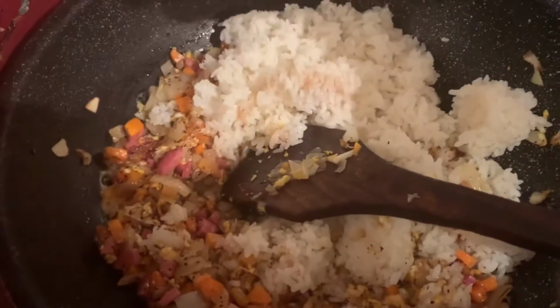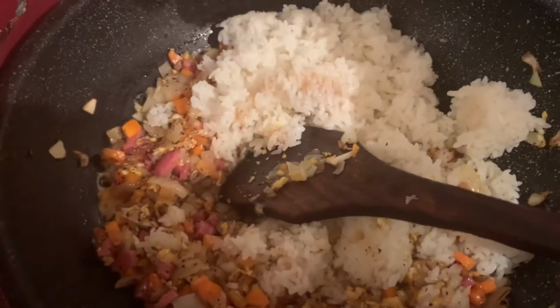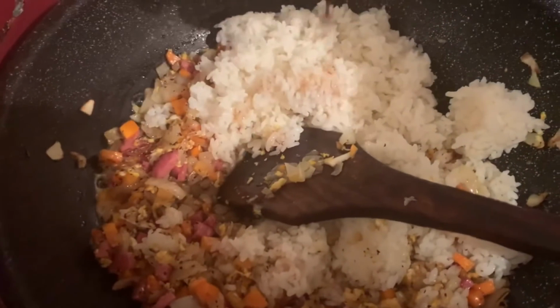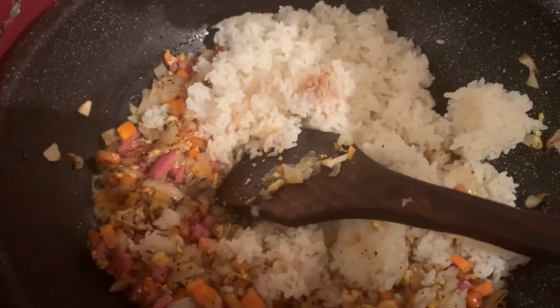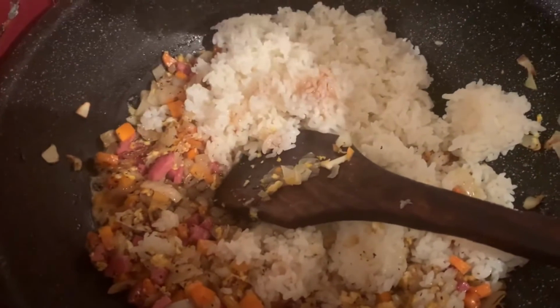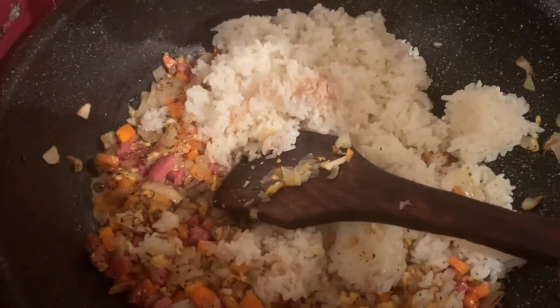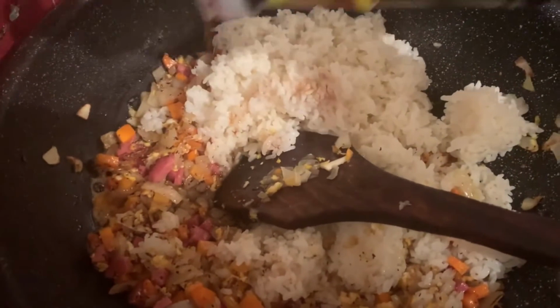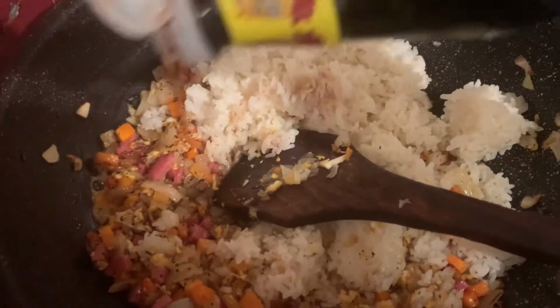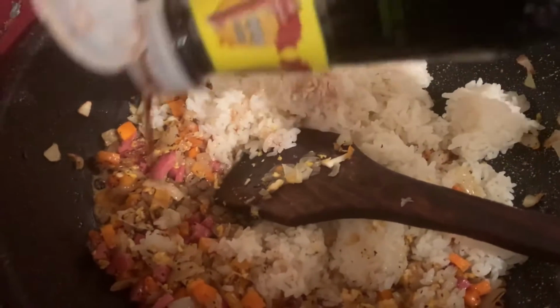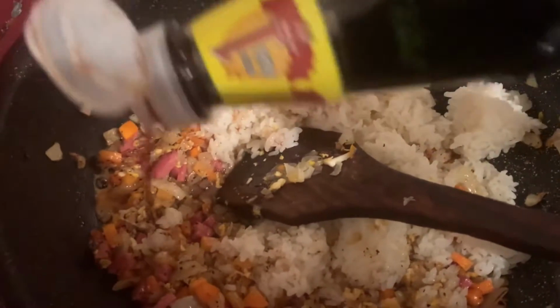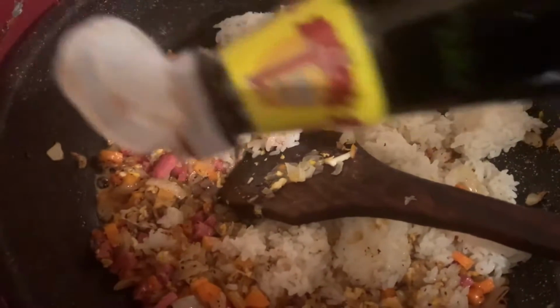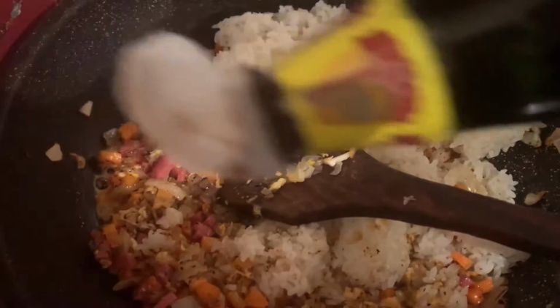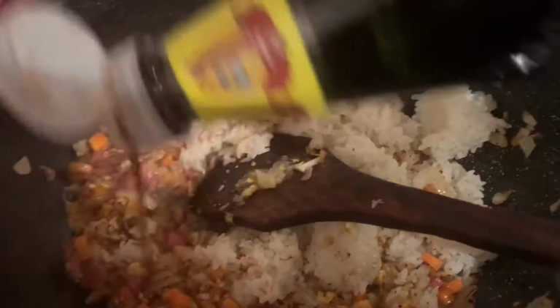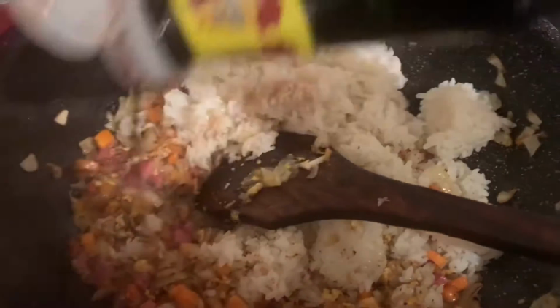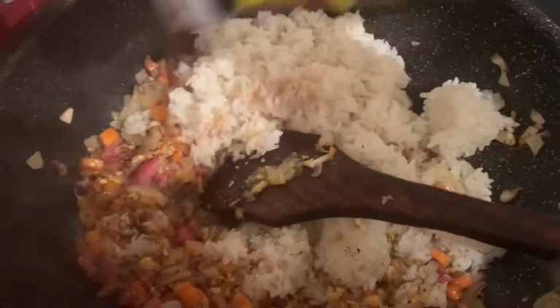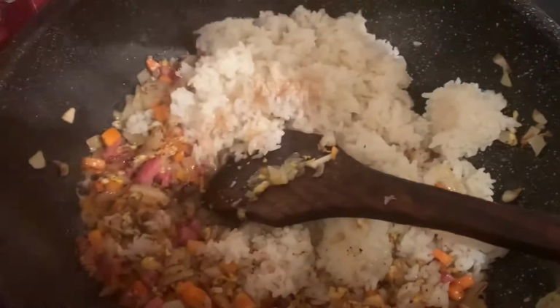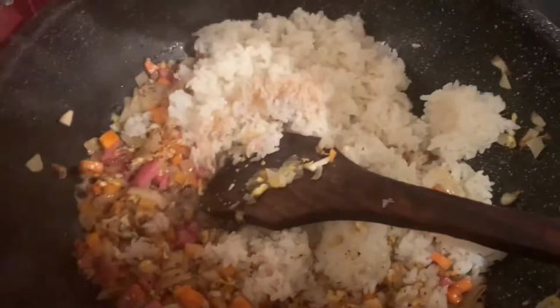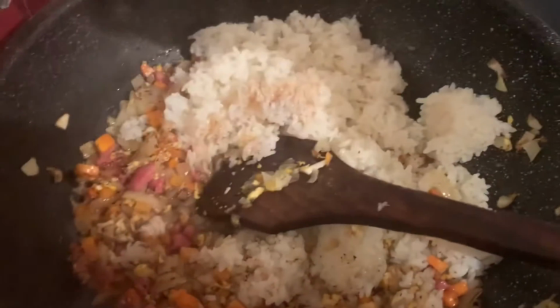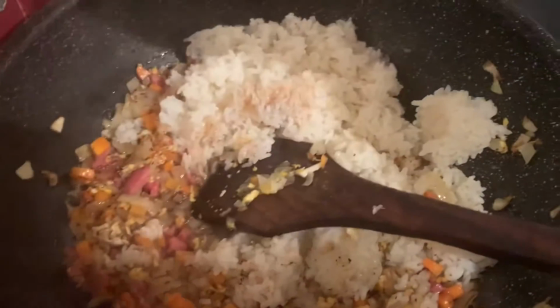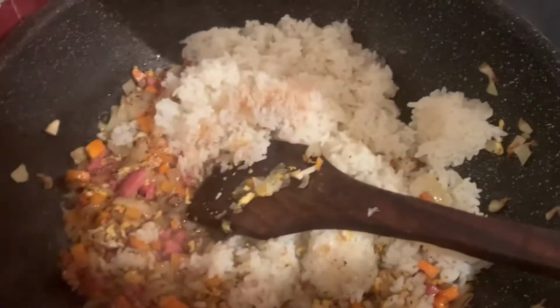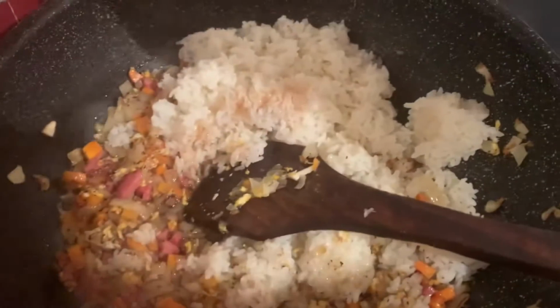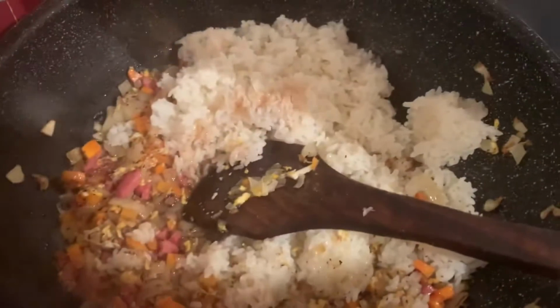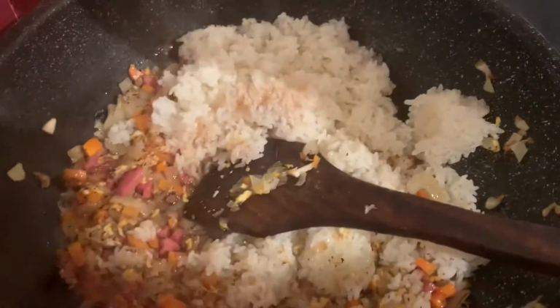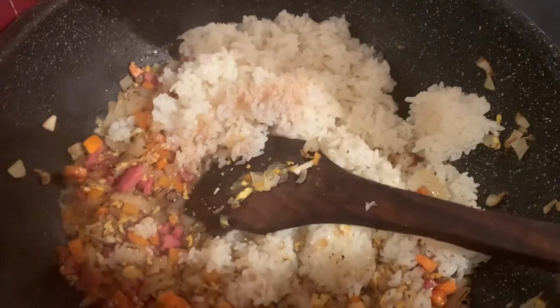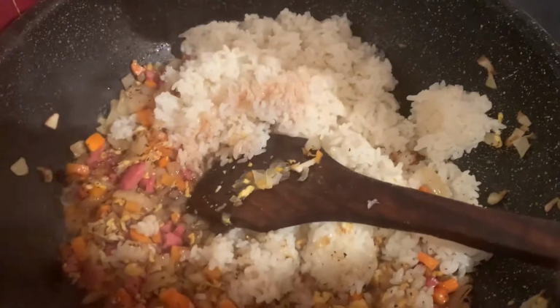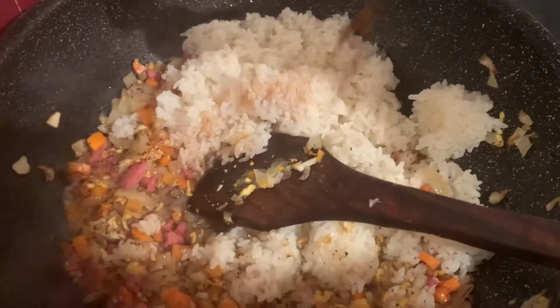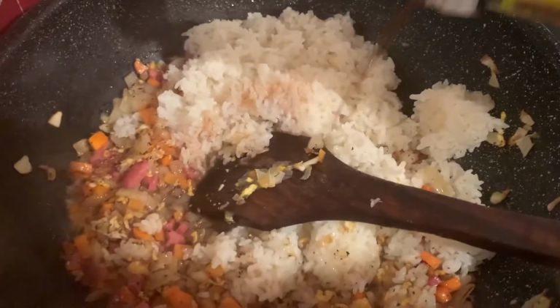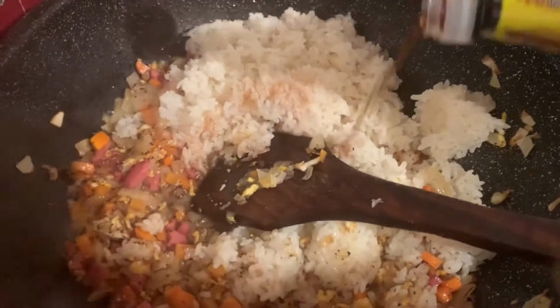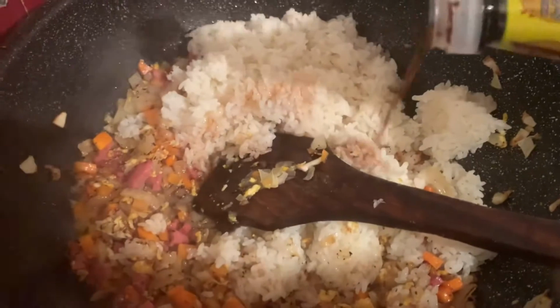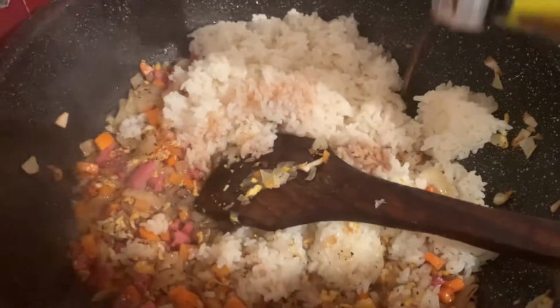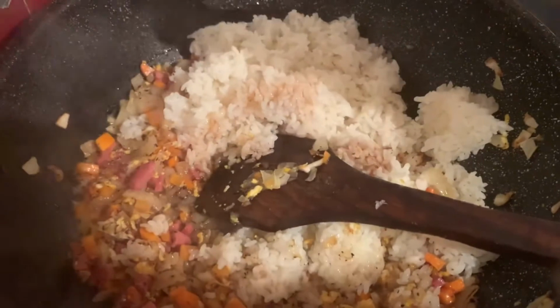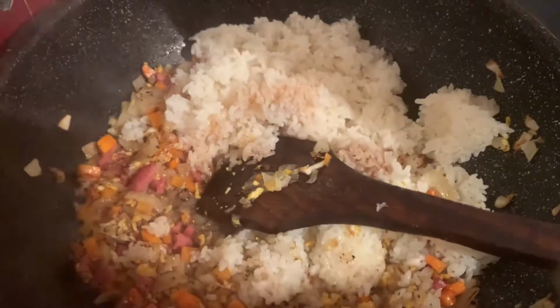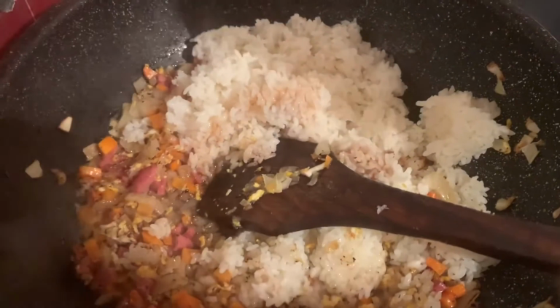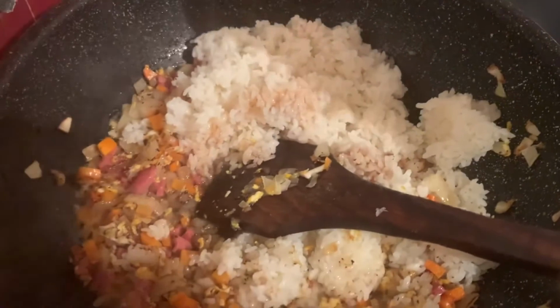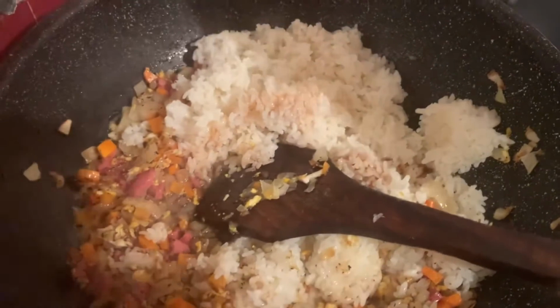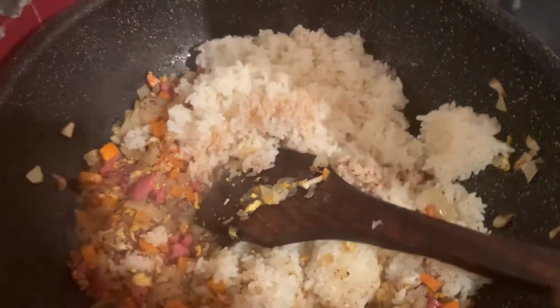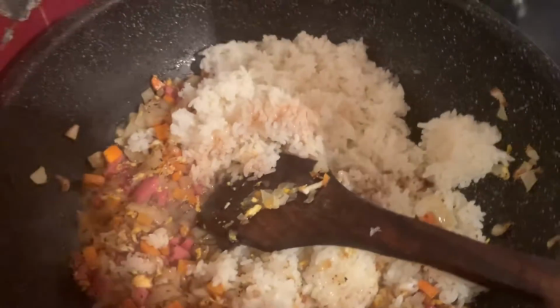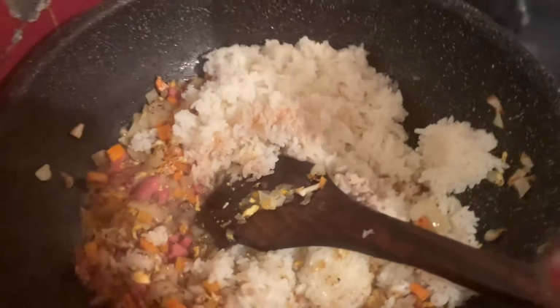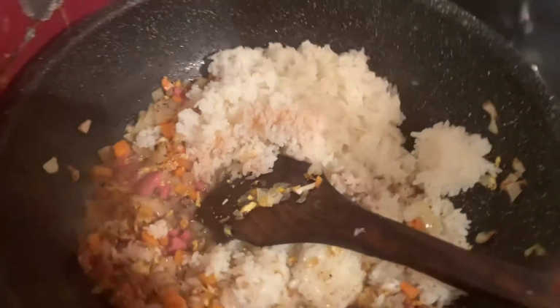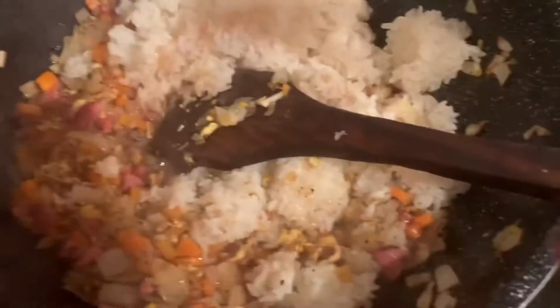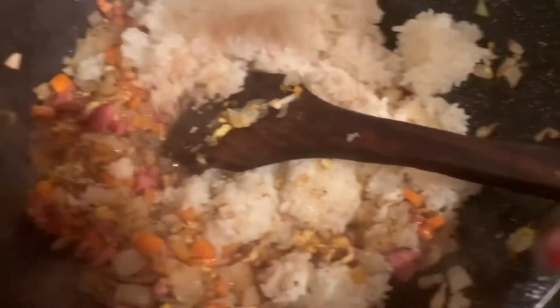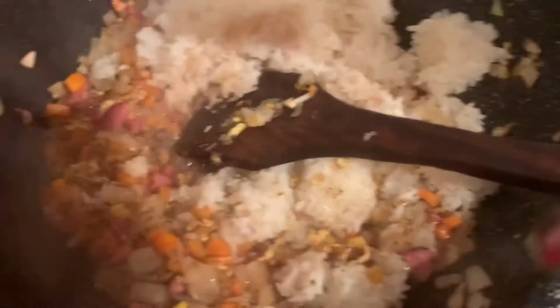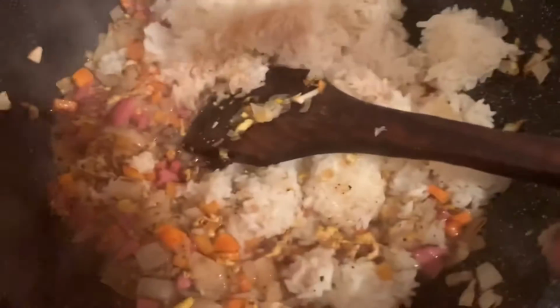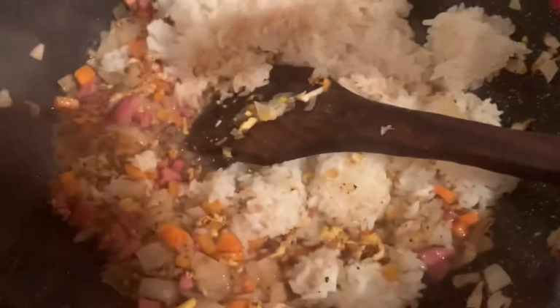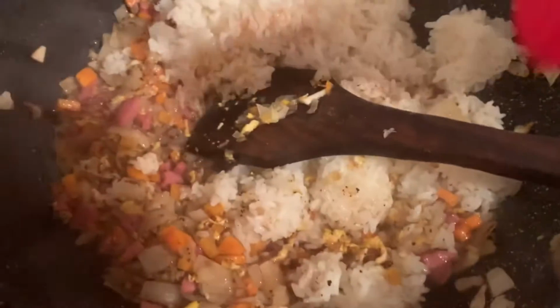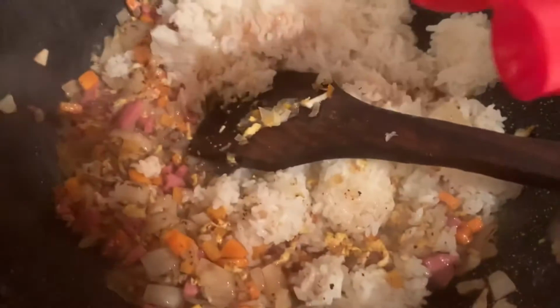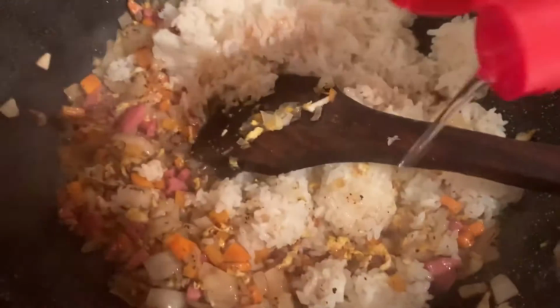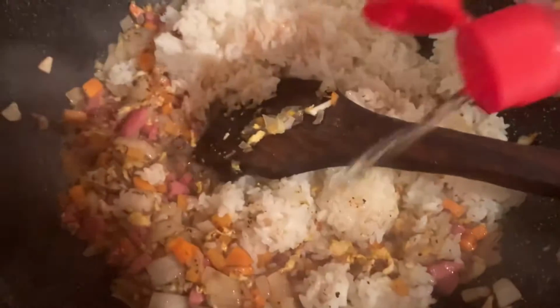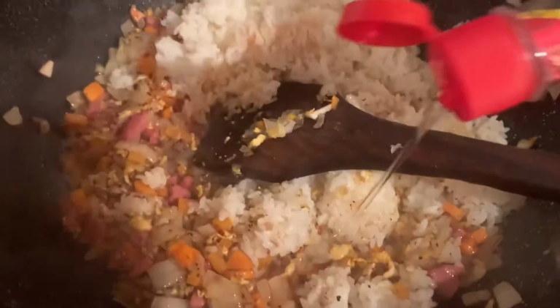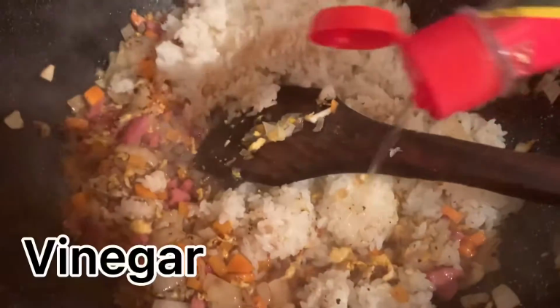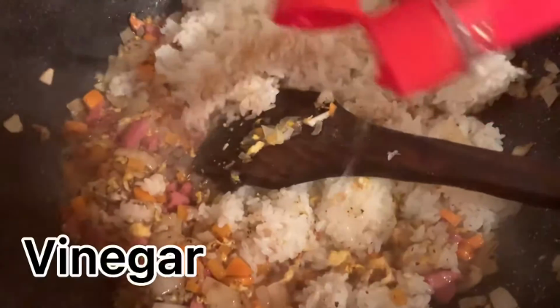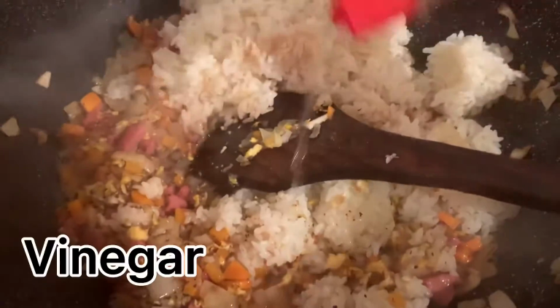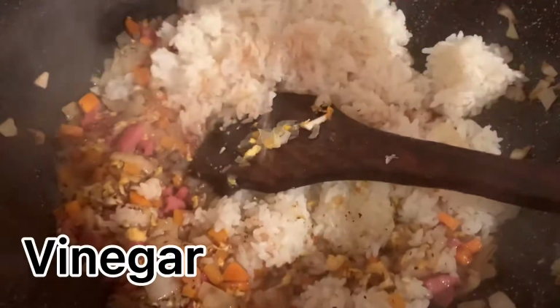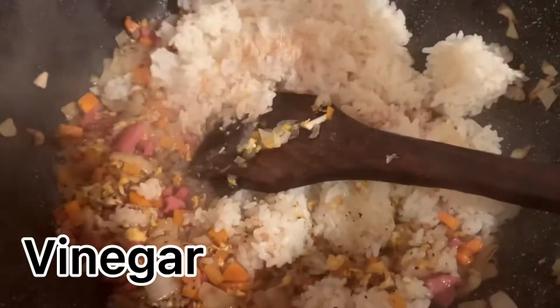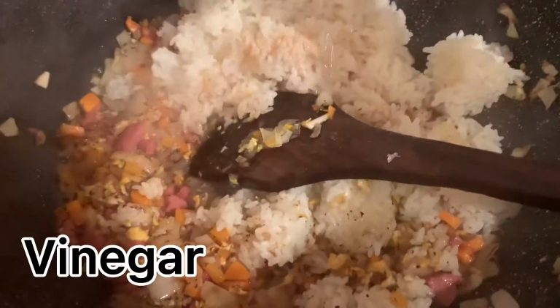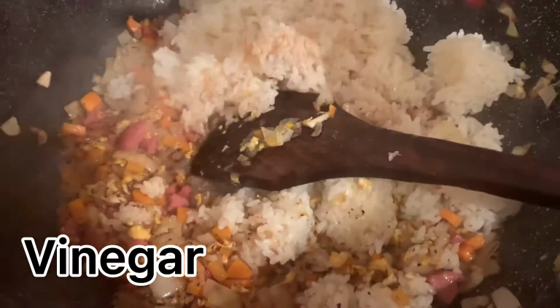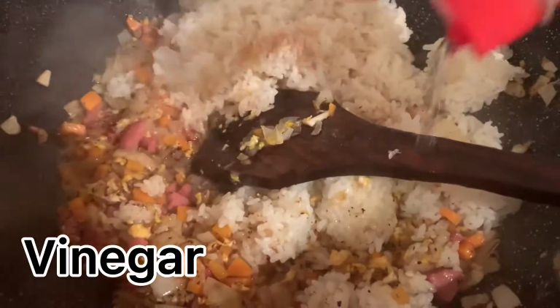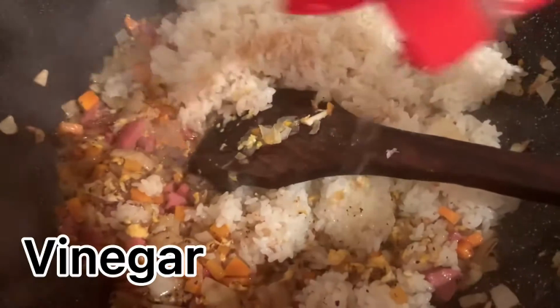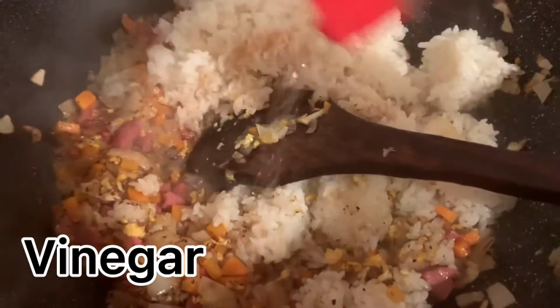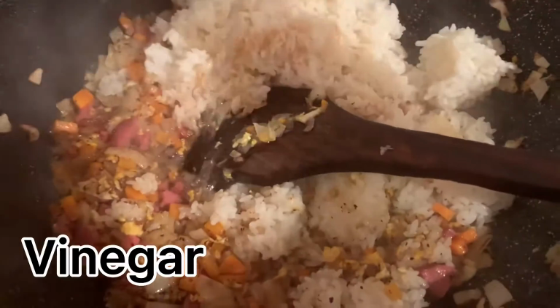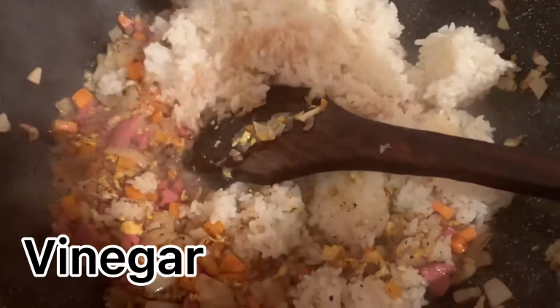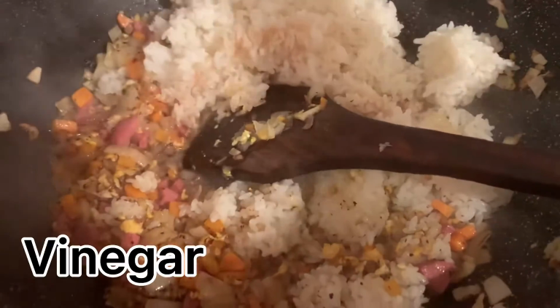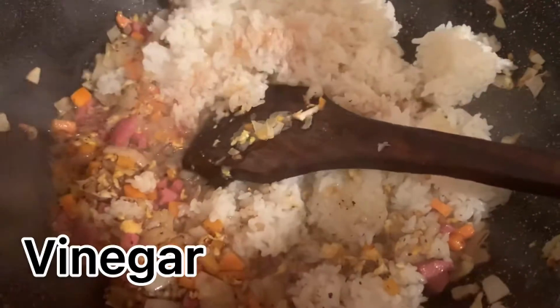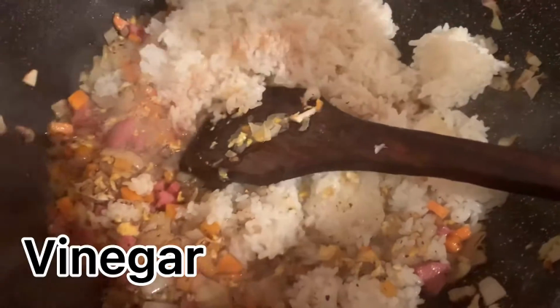Add soy sauce, add a little bit of vinegar.